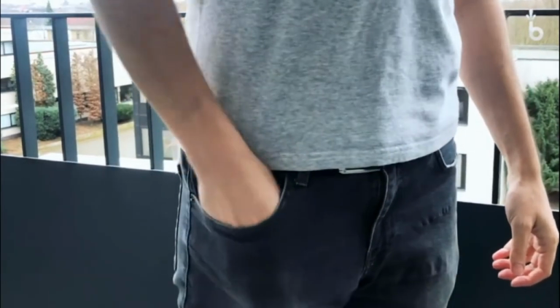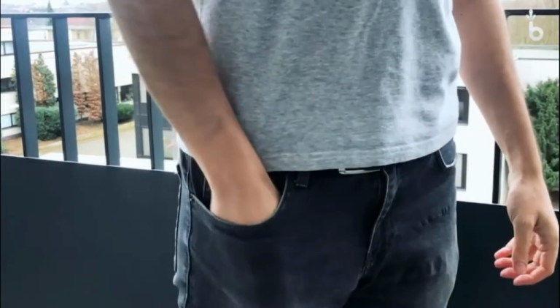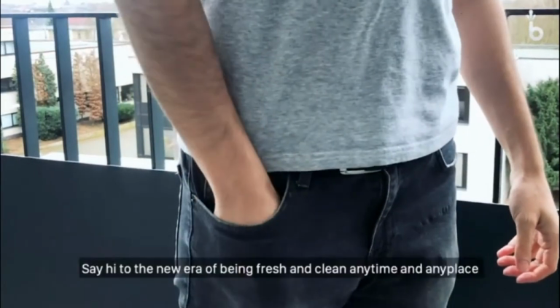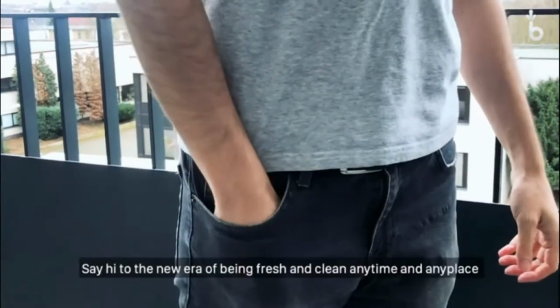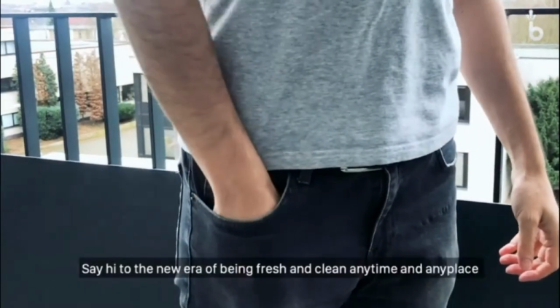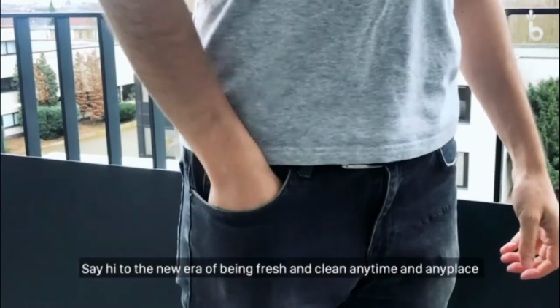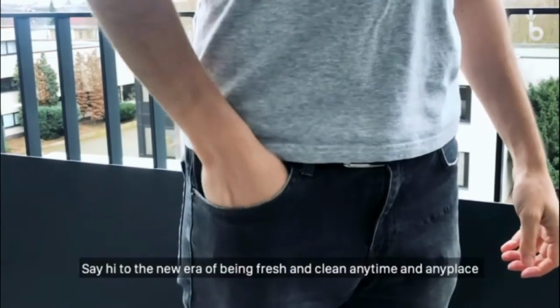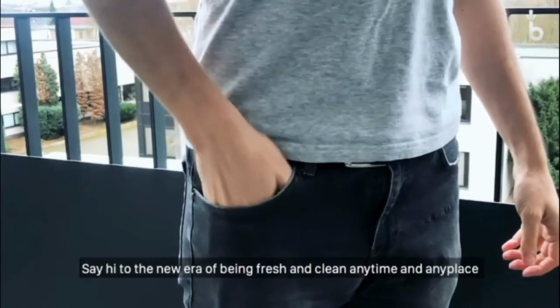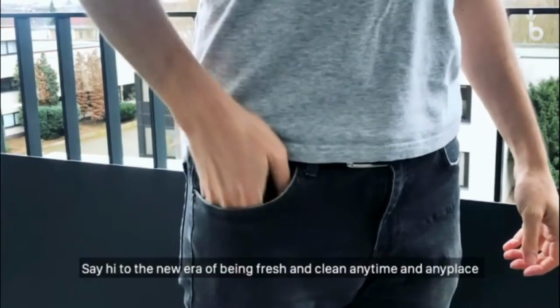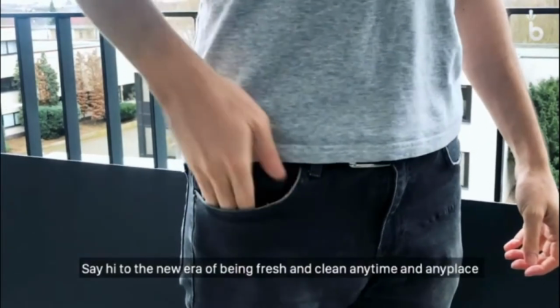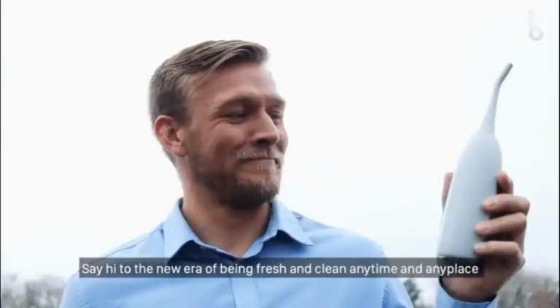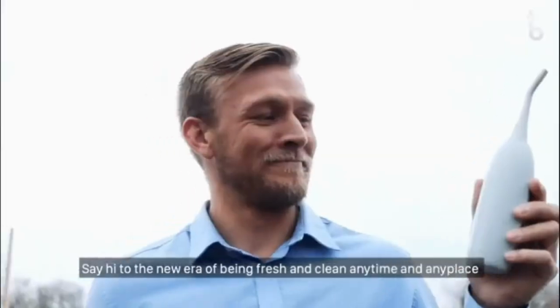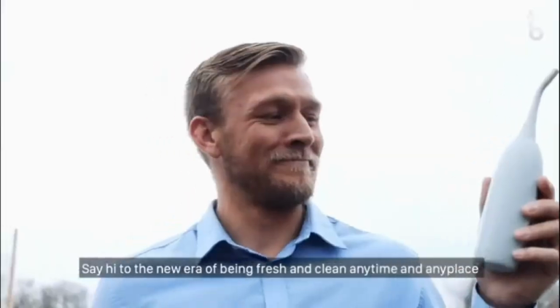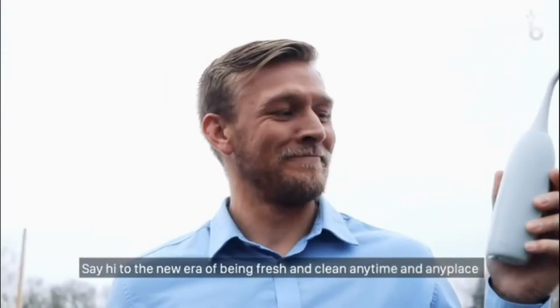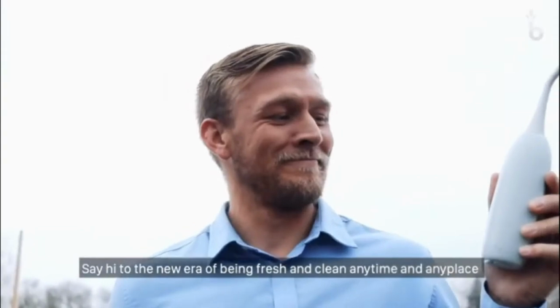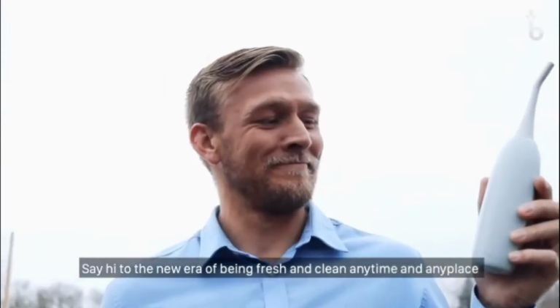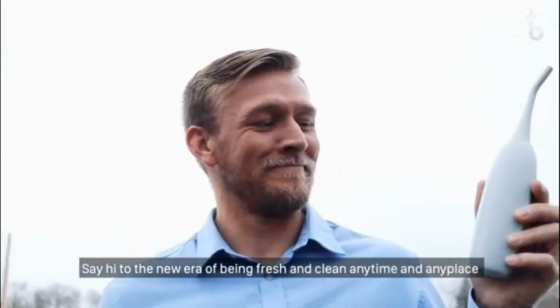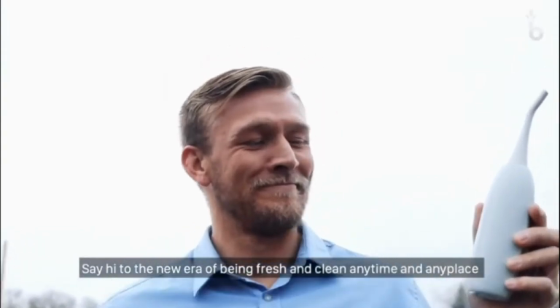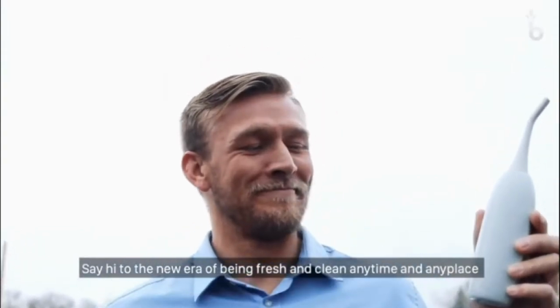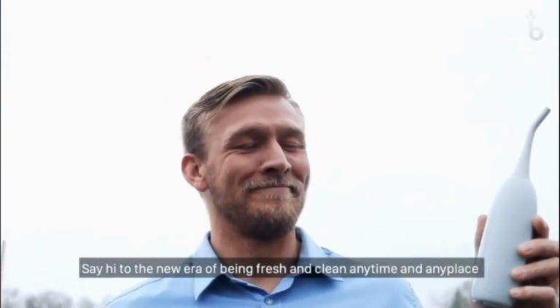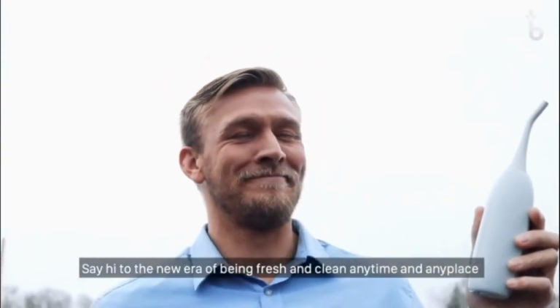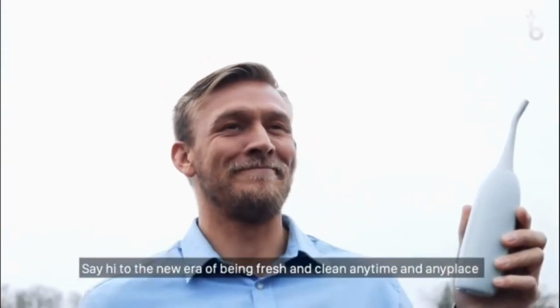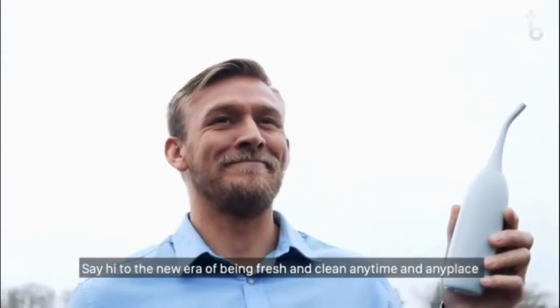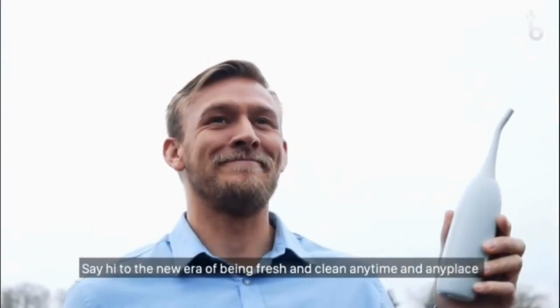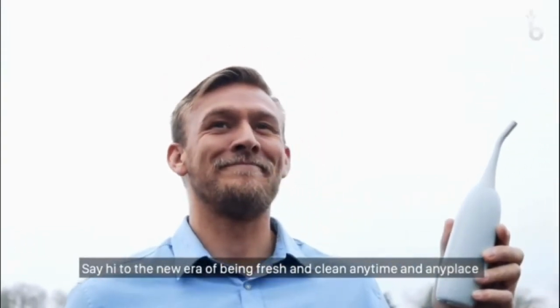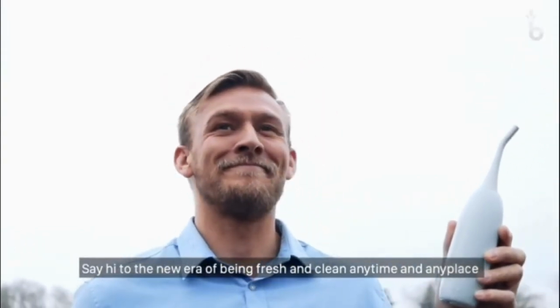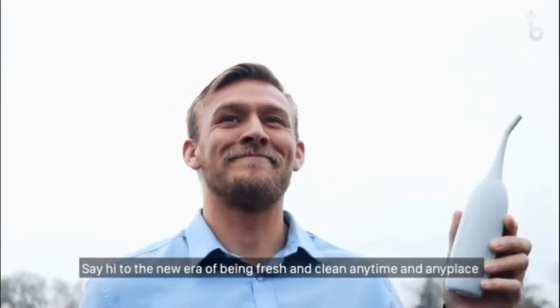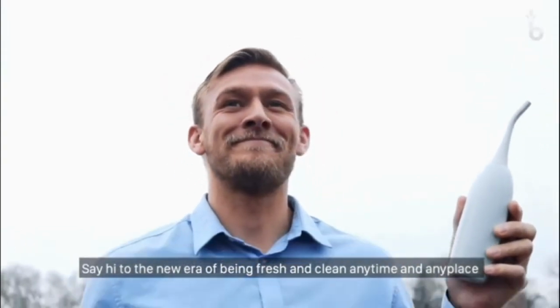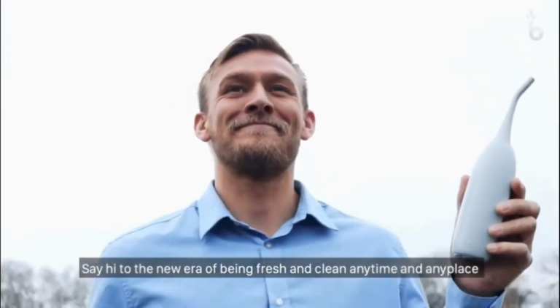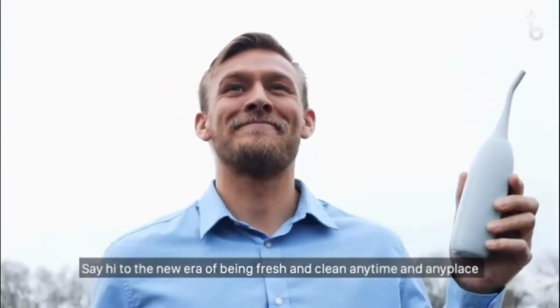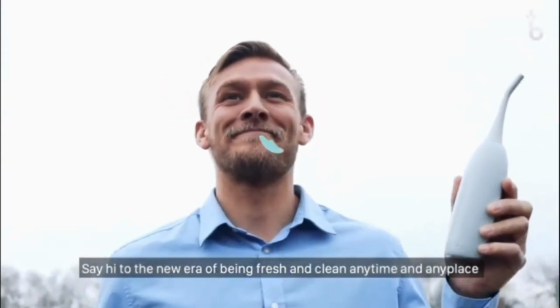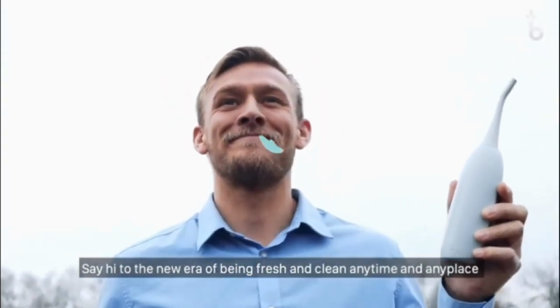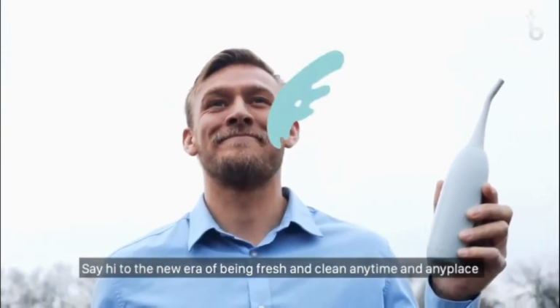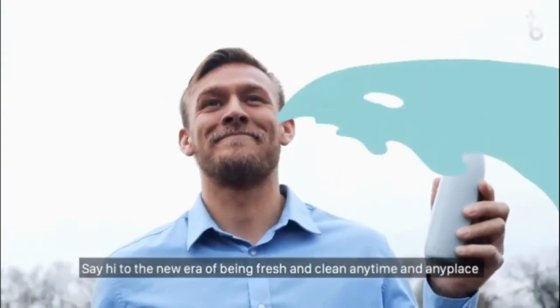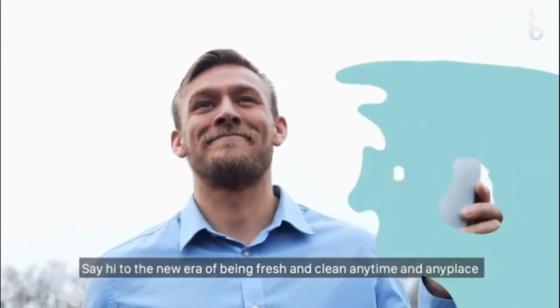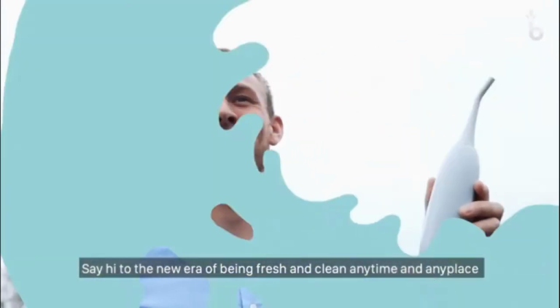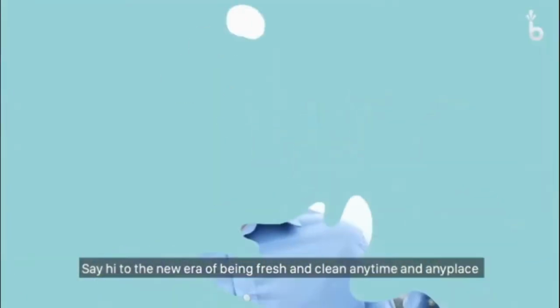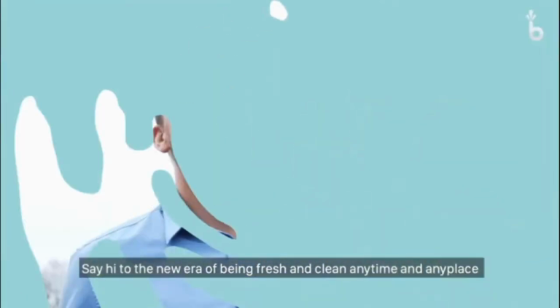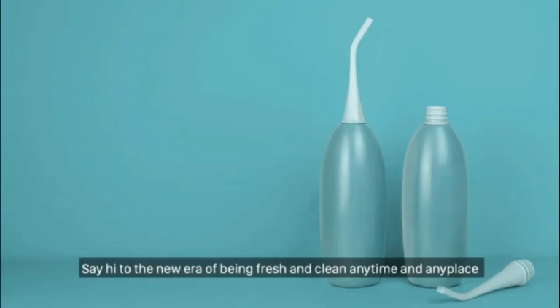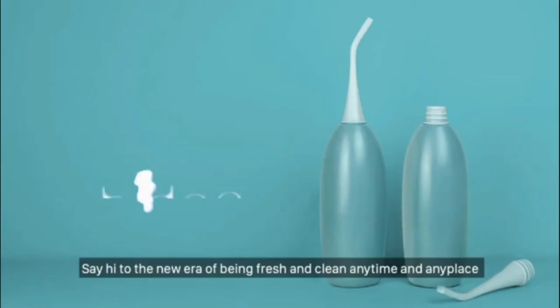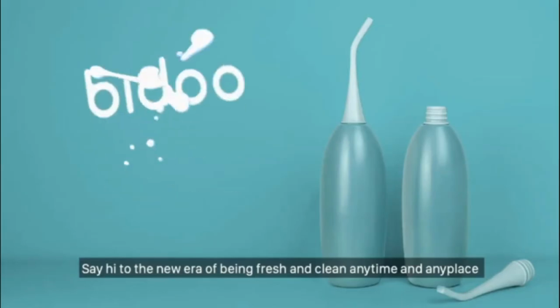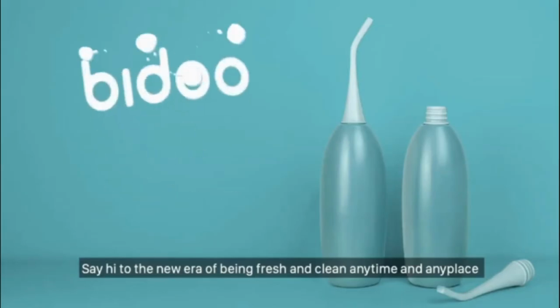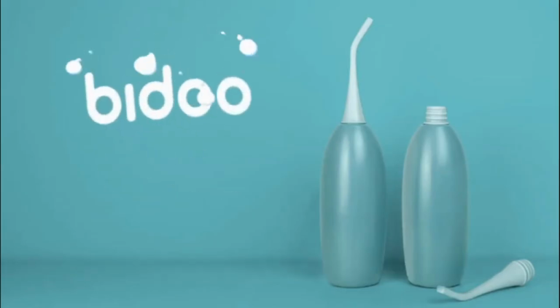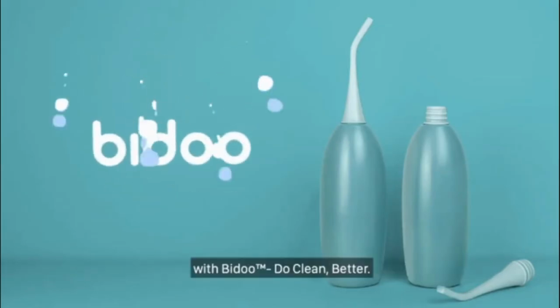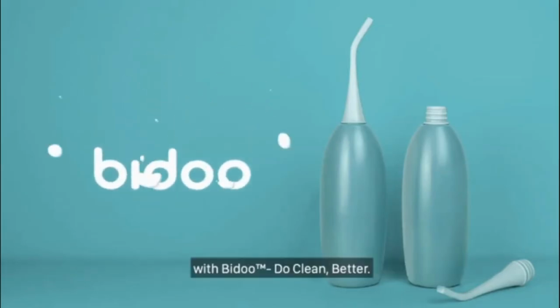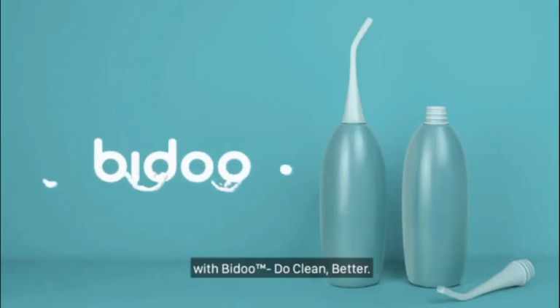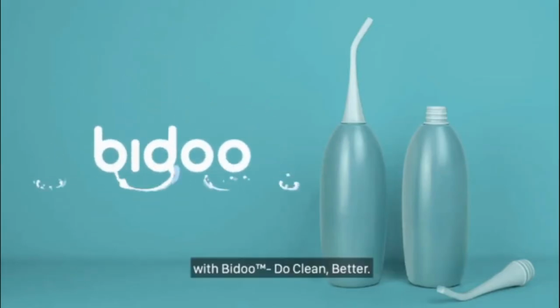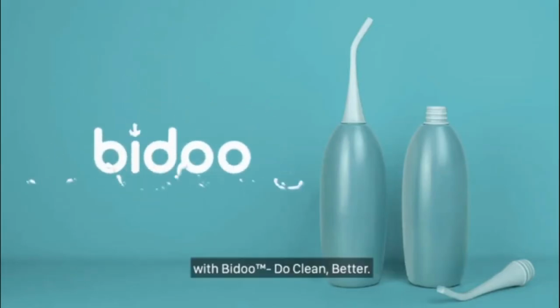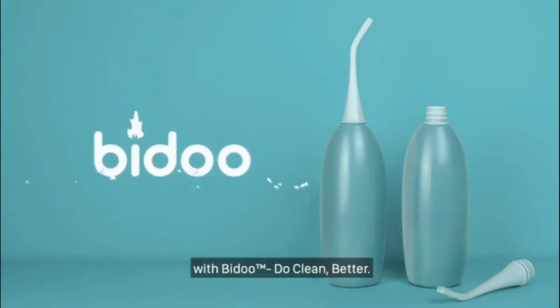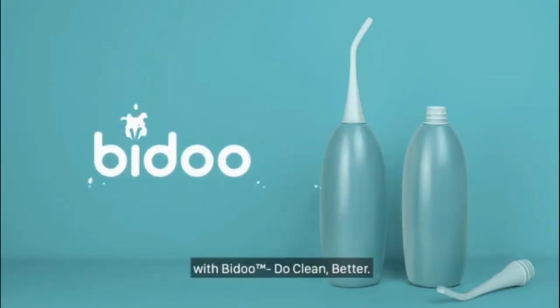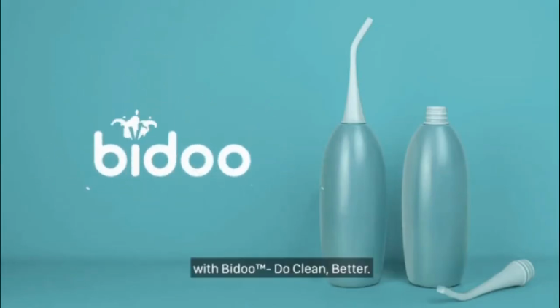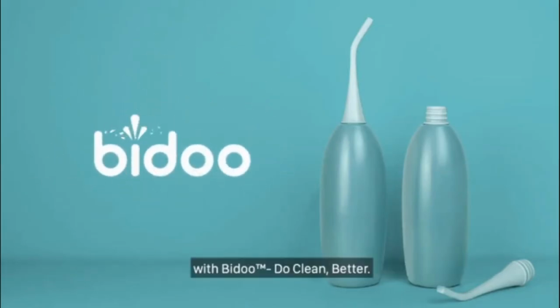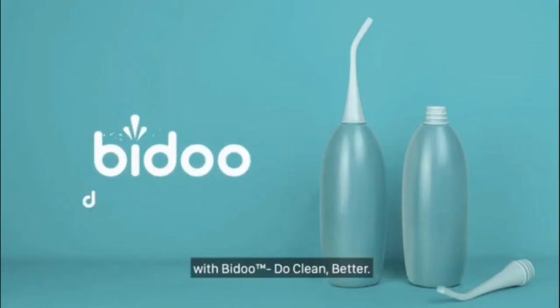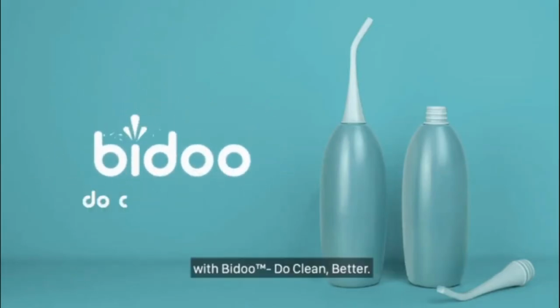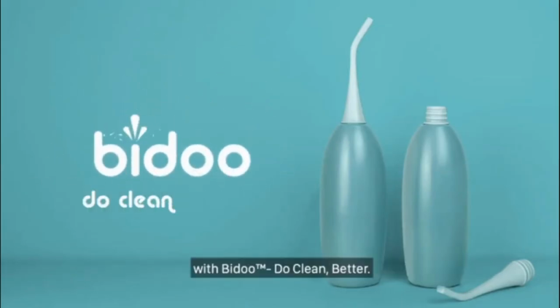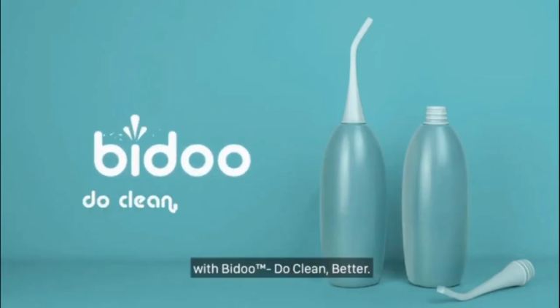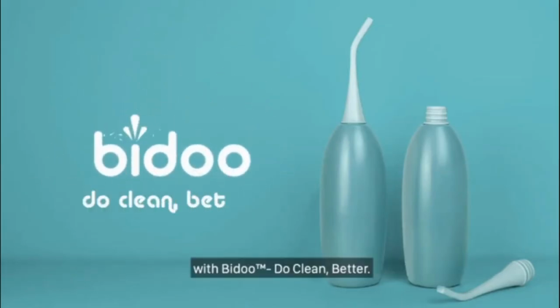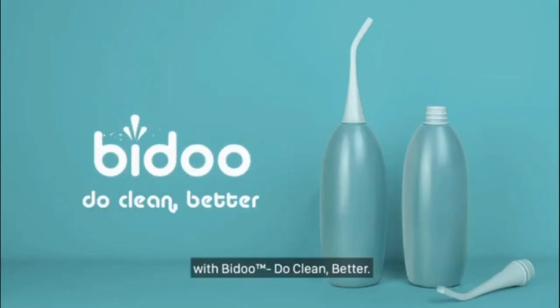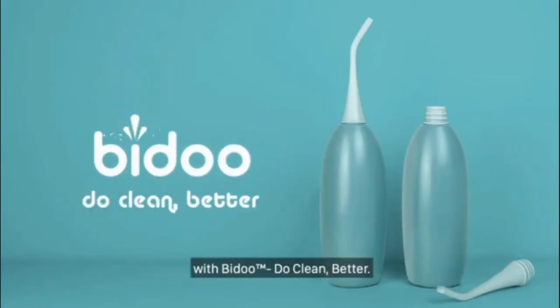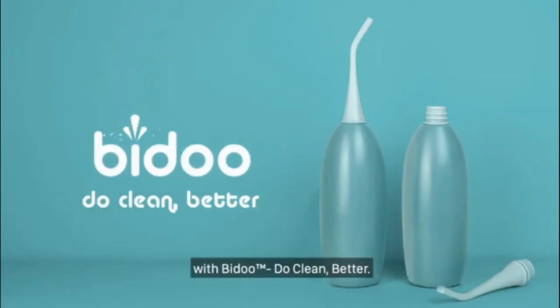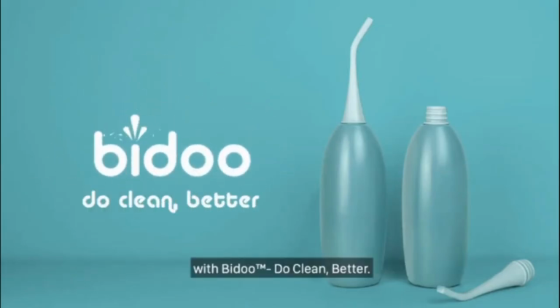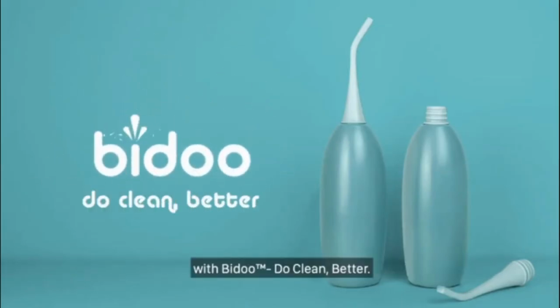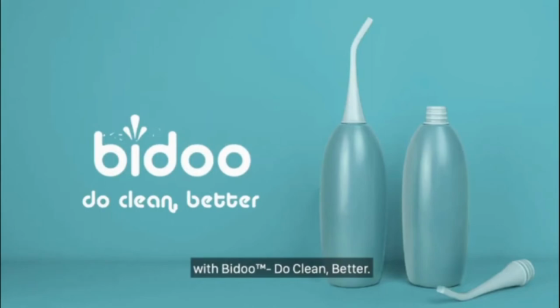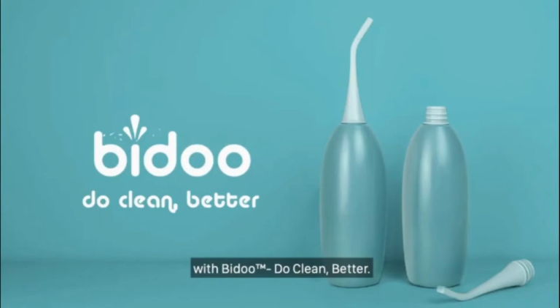Say hi to the new era of being fresh and clean, anytime and anyplace, with Bidoo. Do clean better.